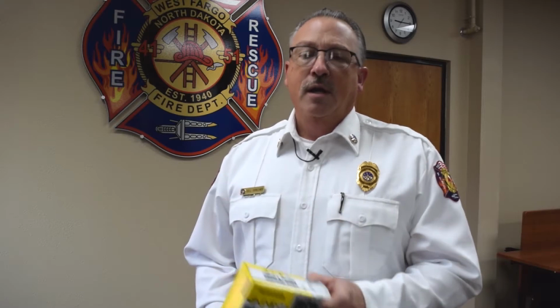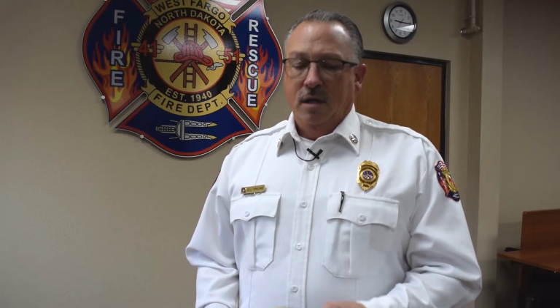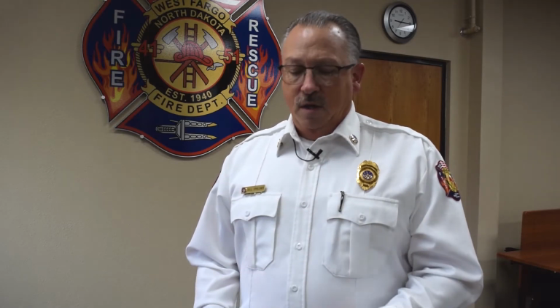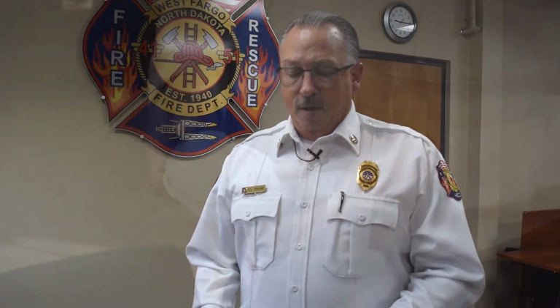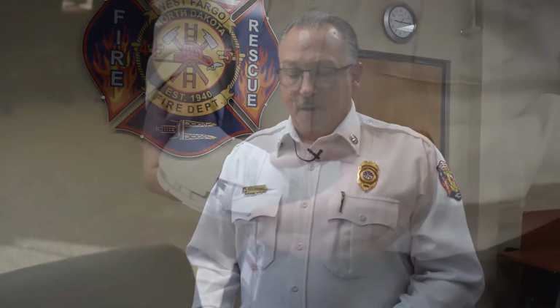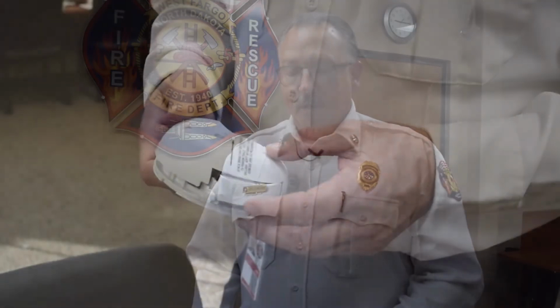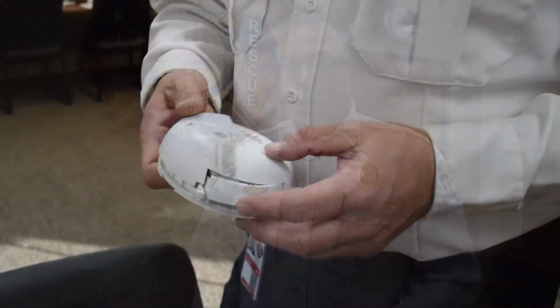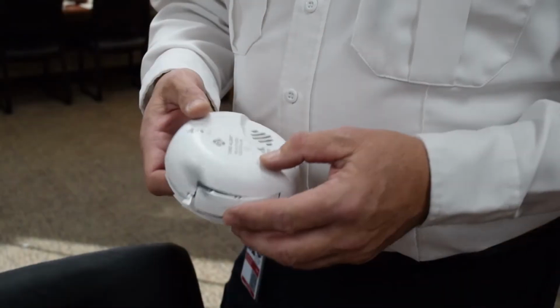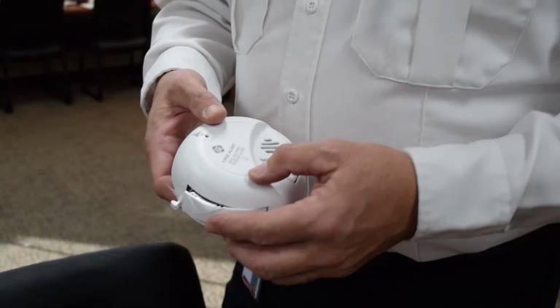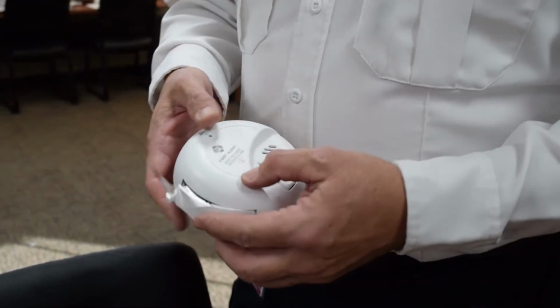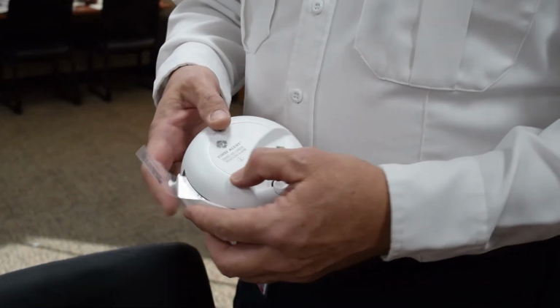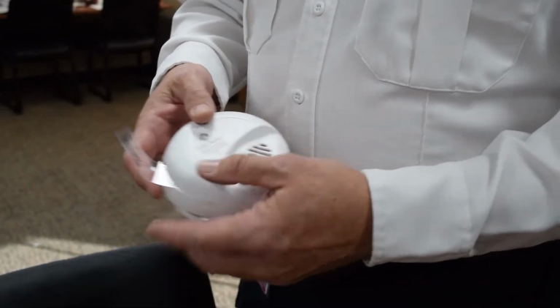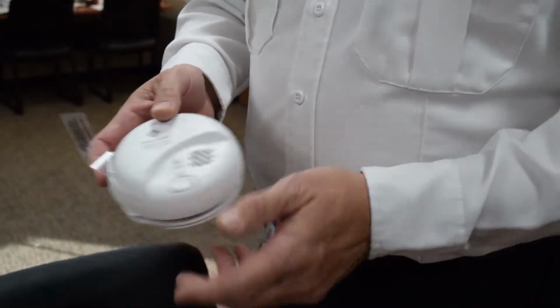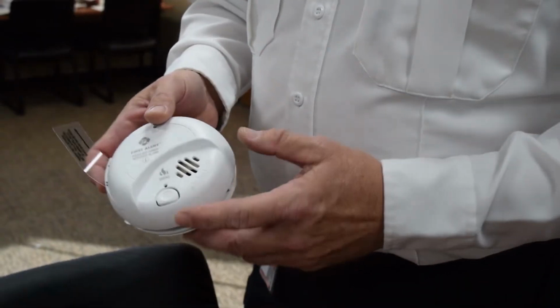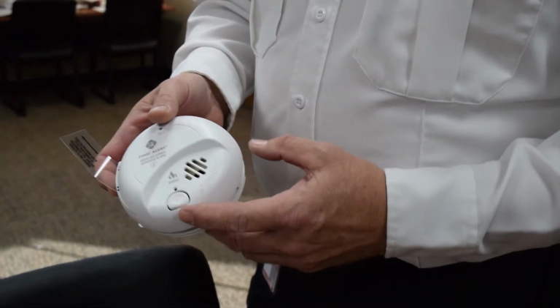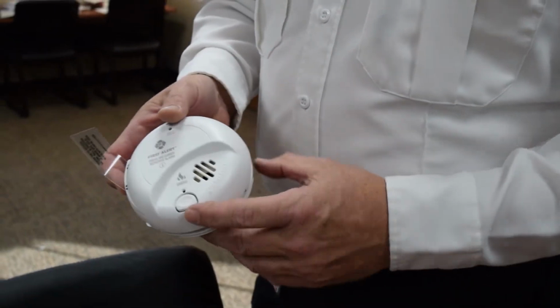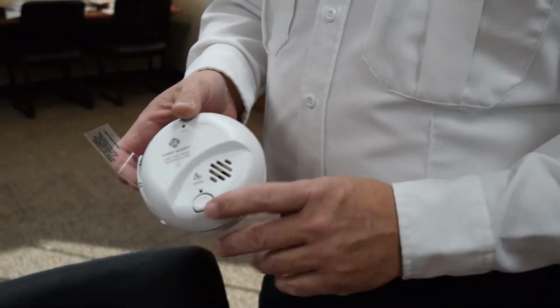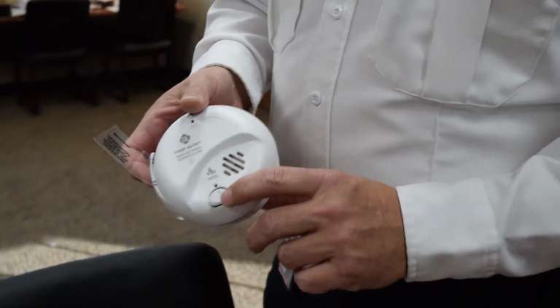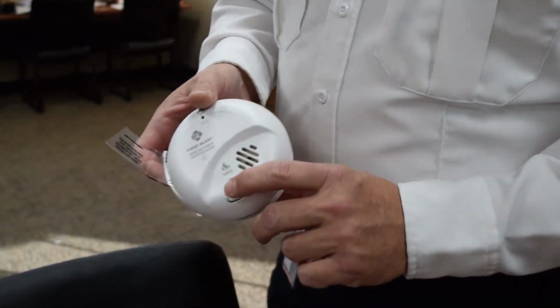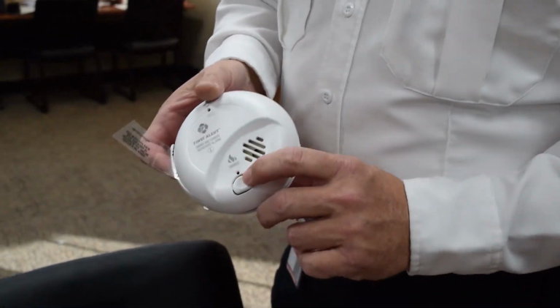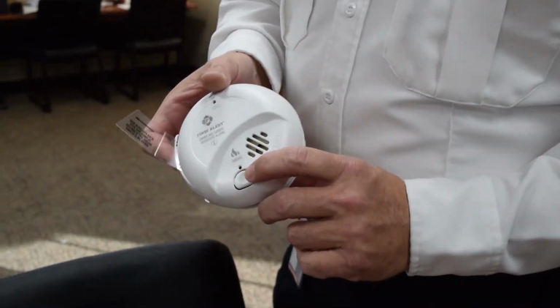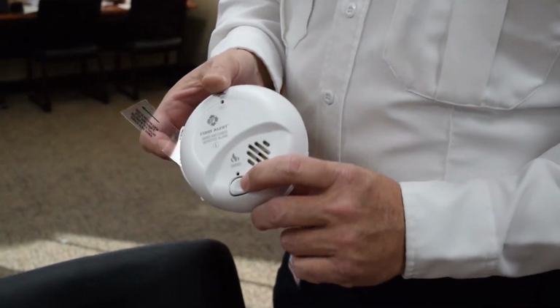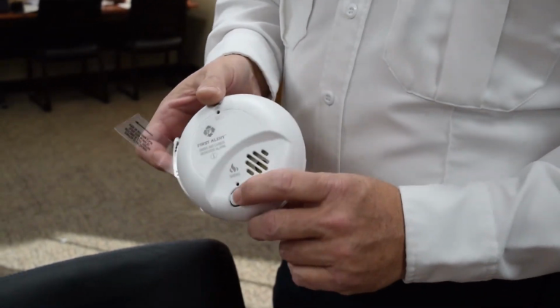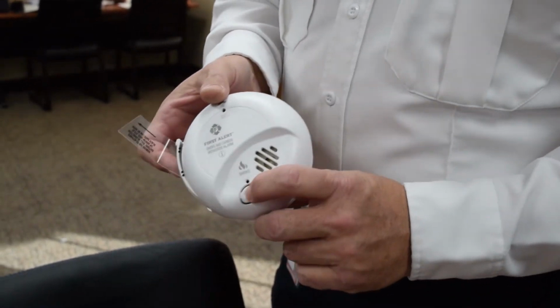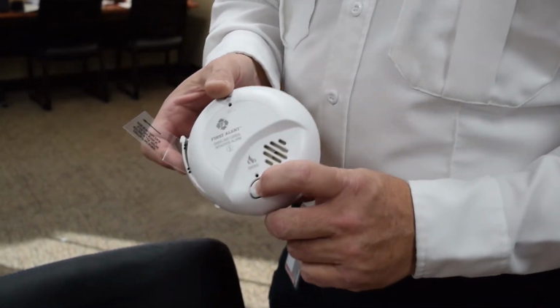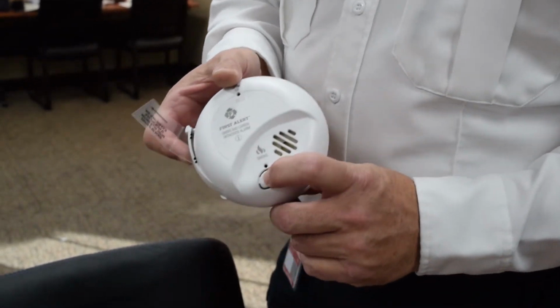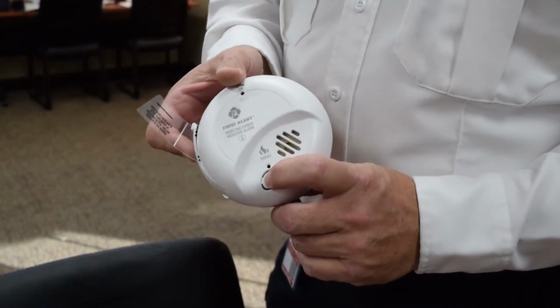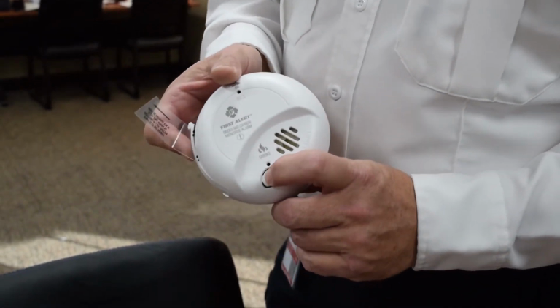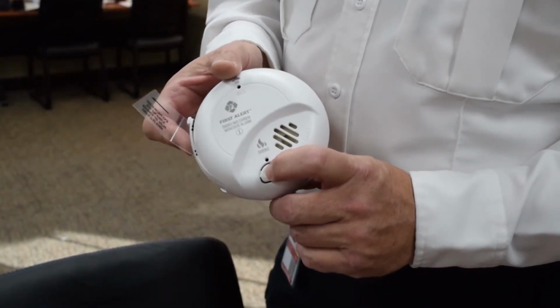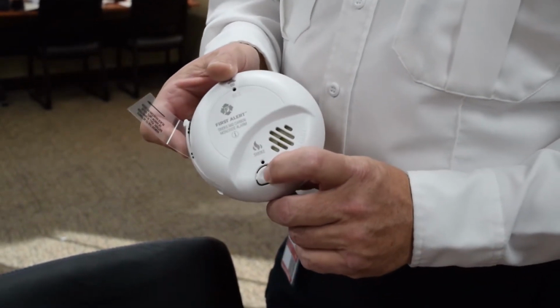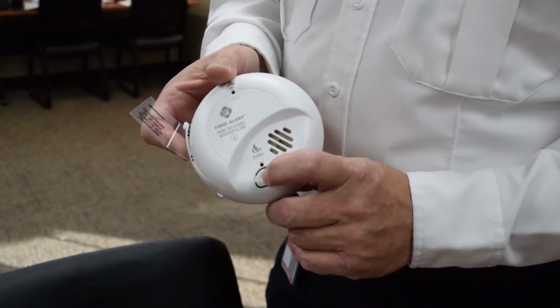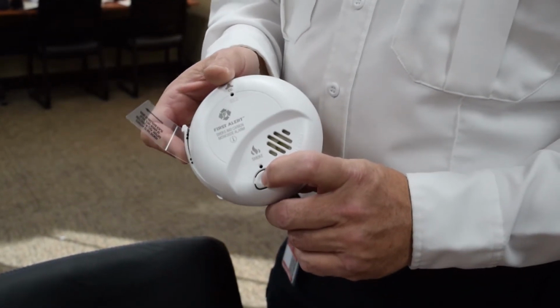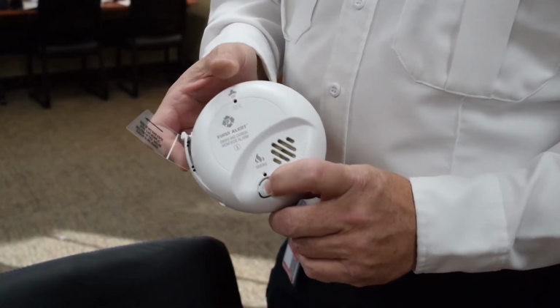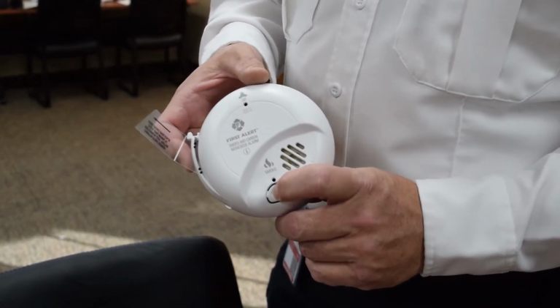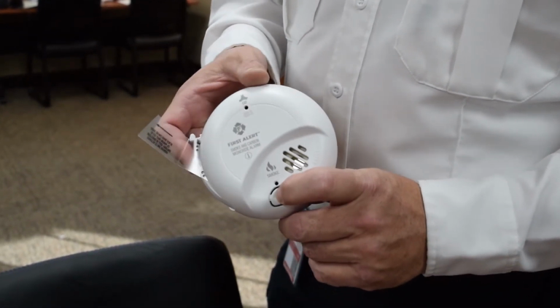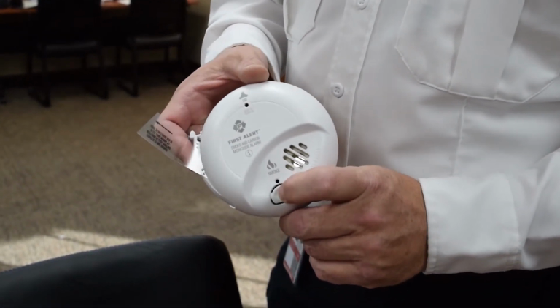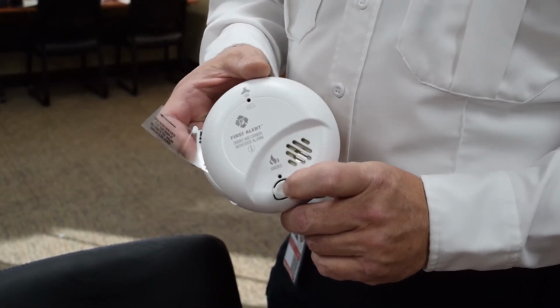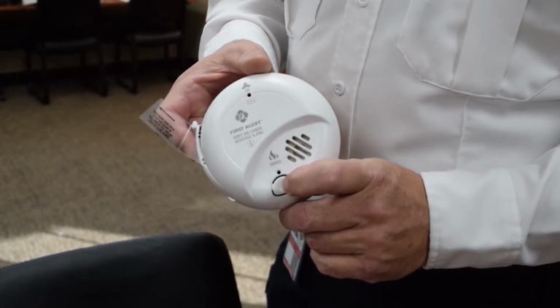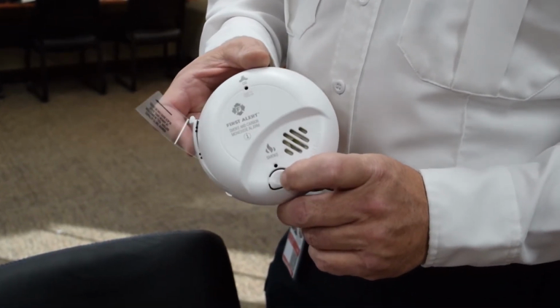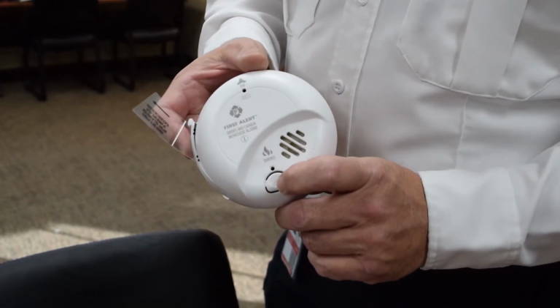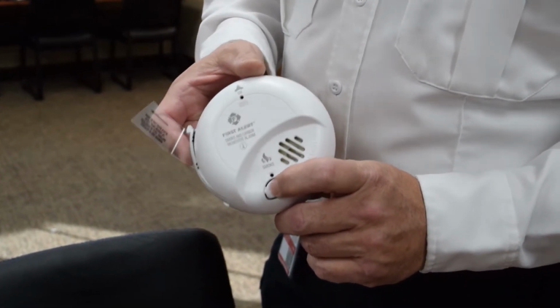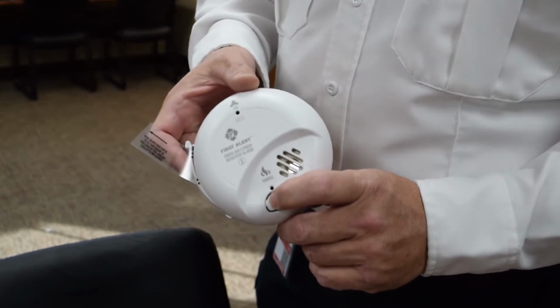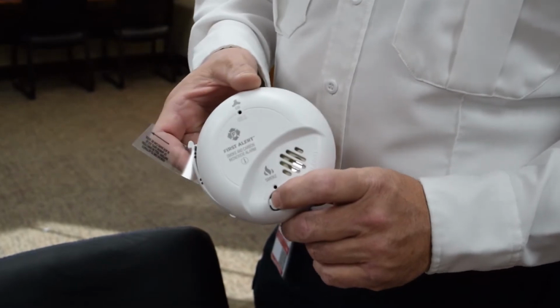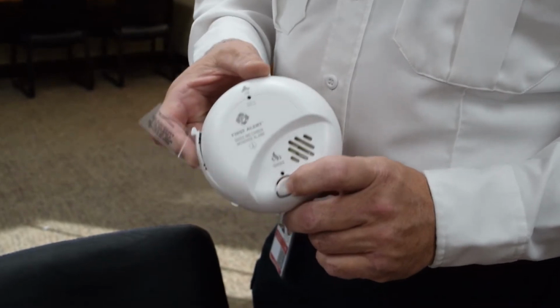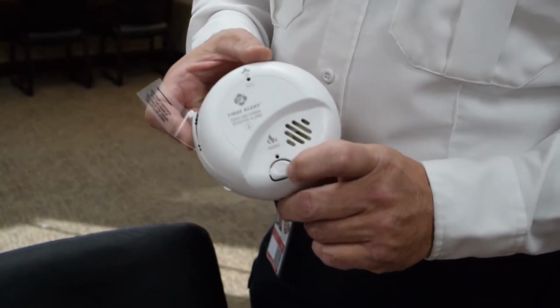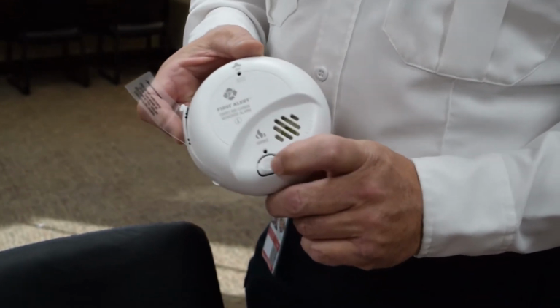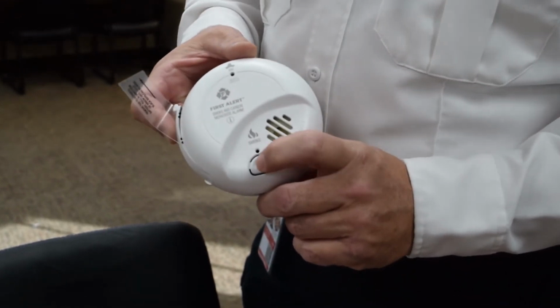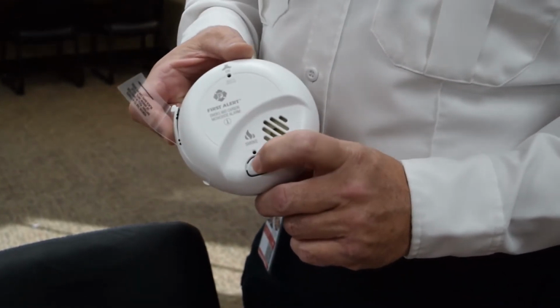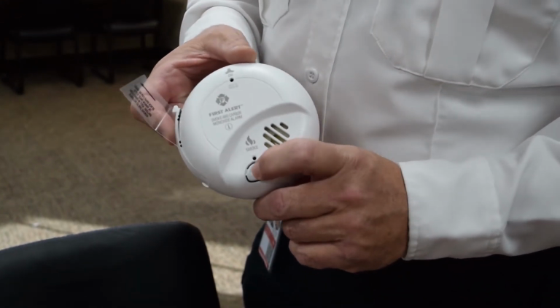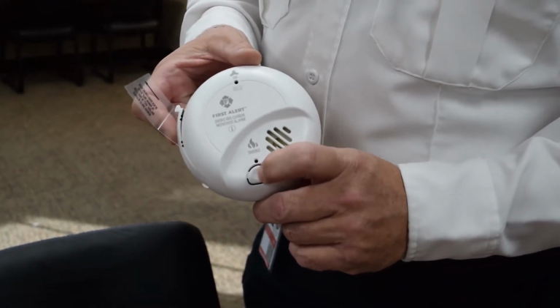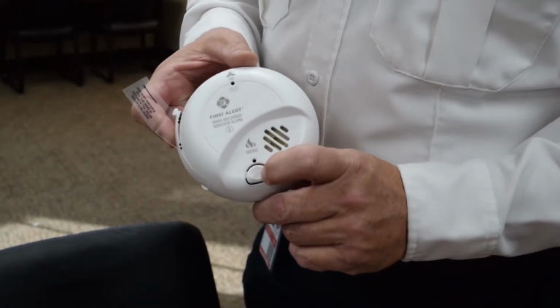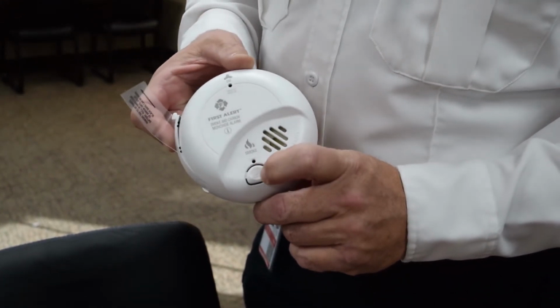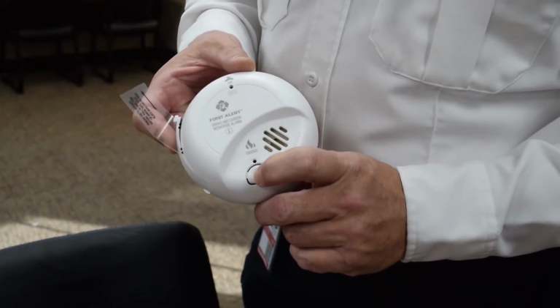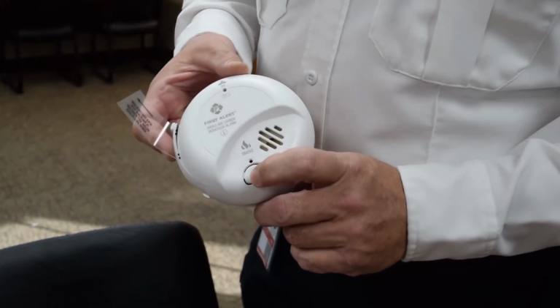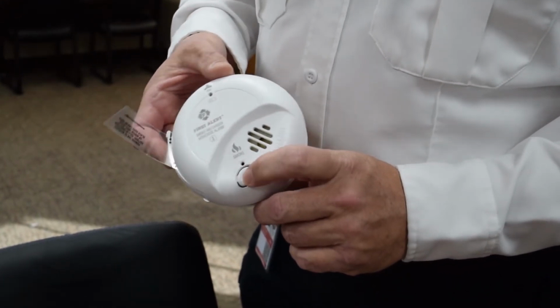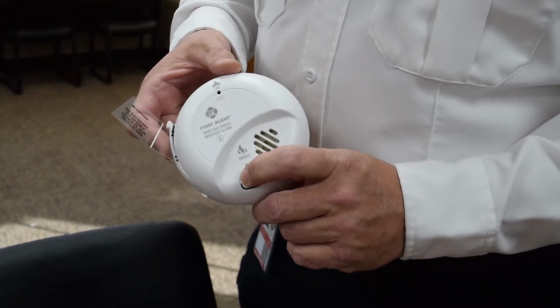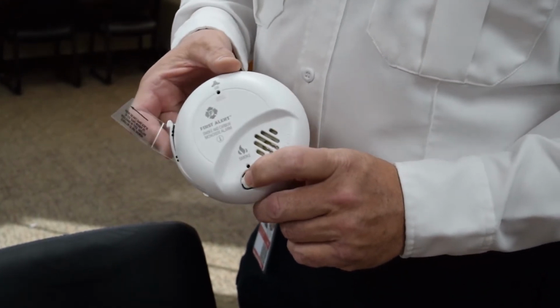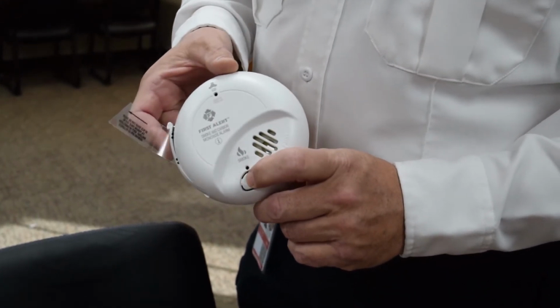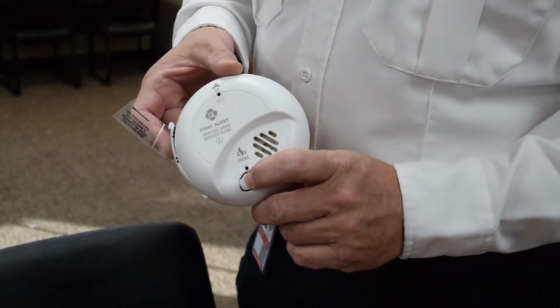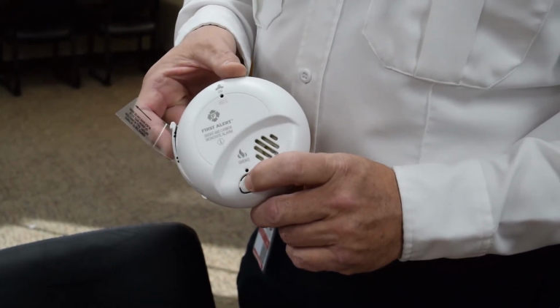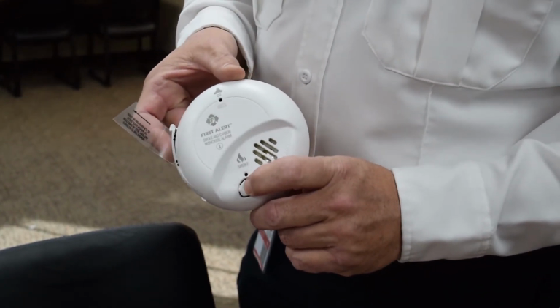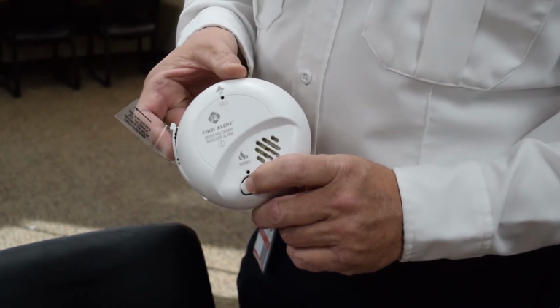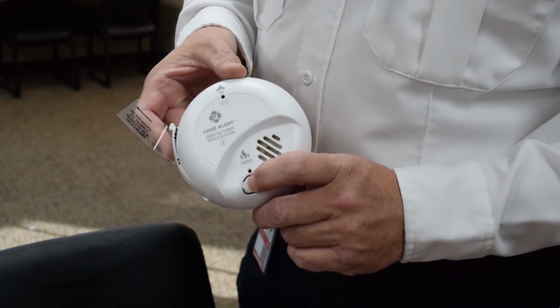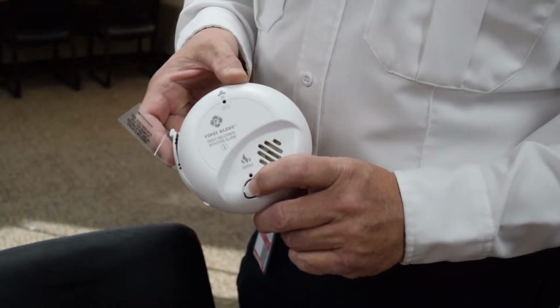To test a smoke detector, all you have to do is press a test button, which is located on all smoke detectors and CO detectors.